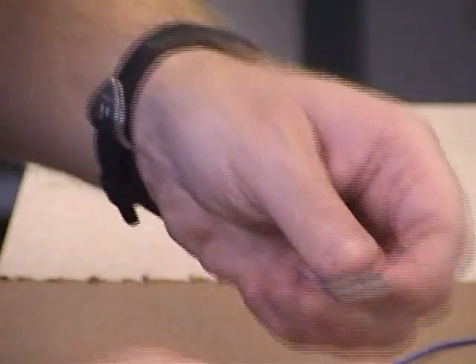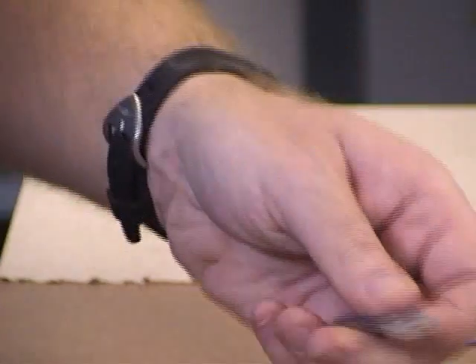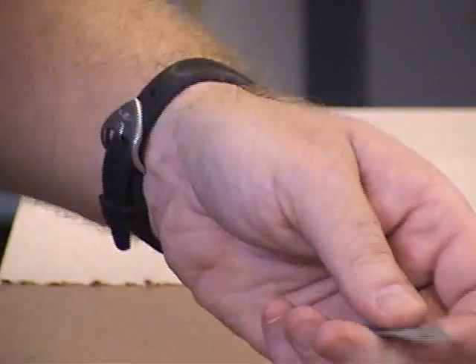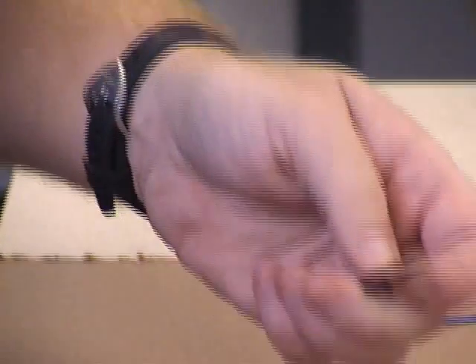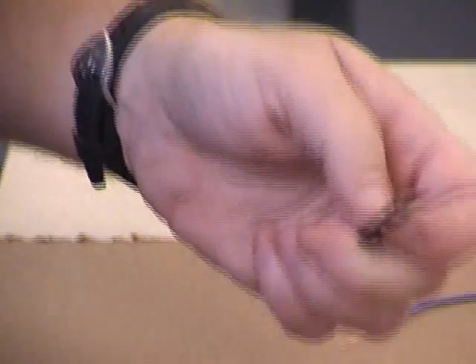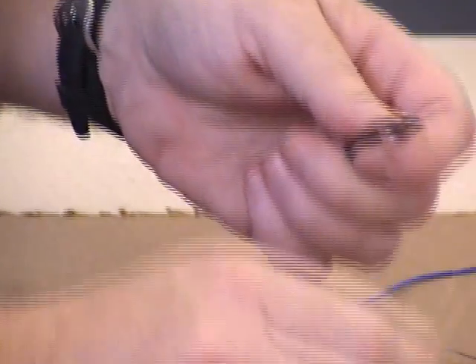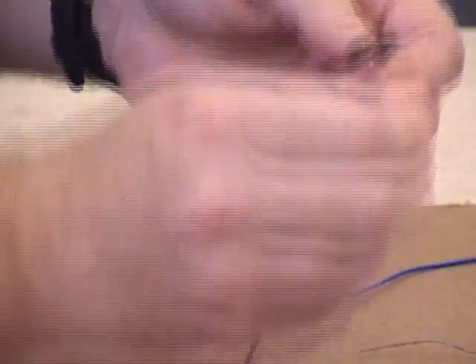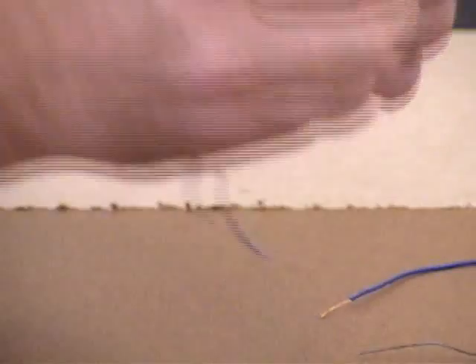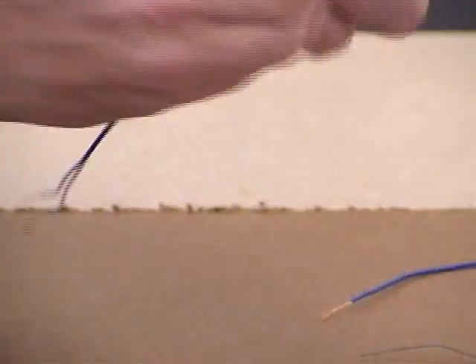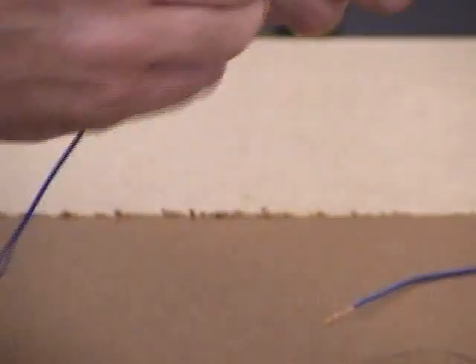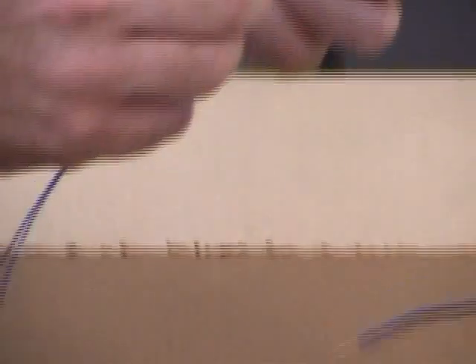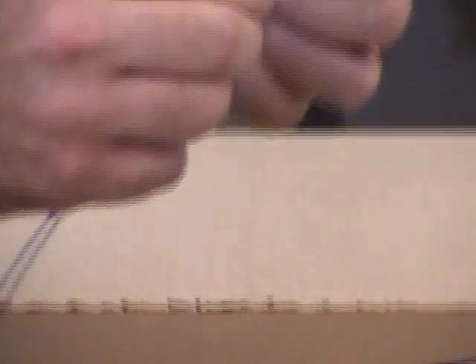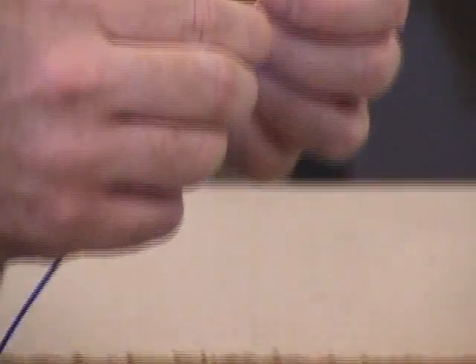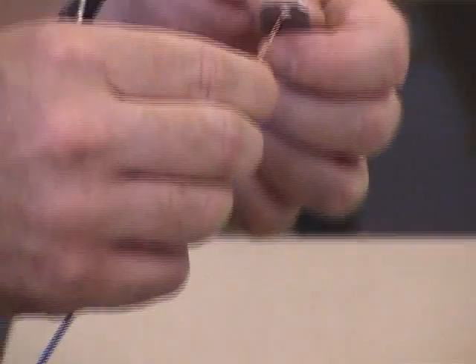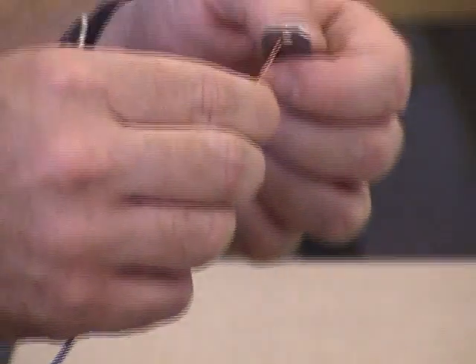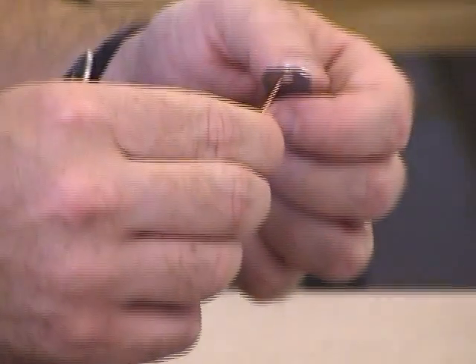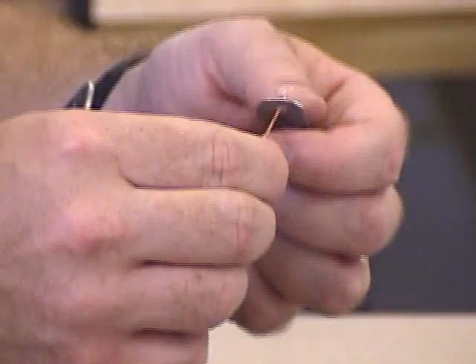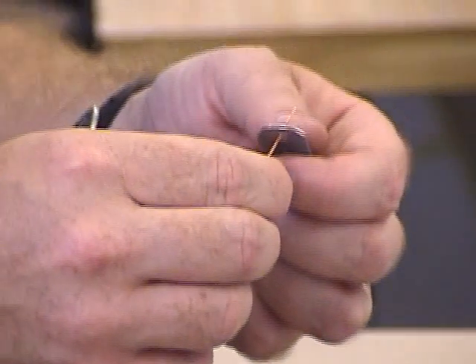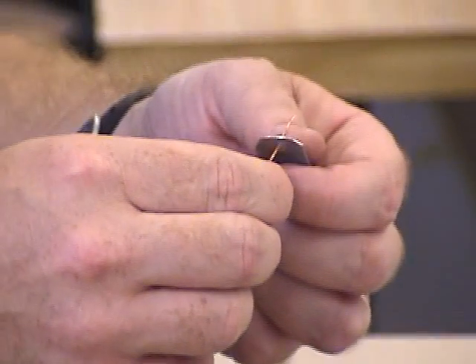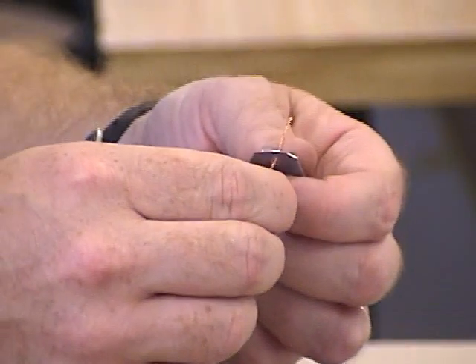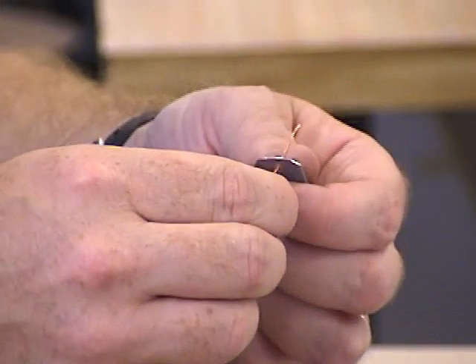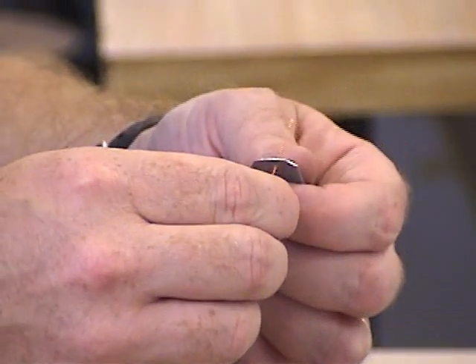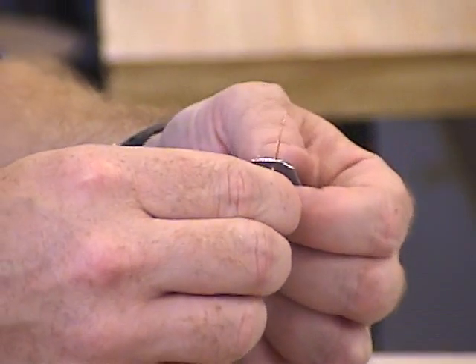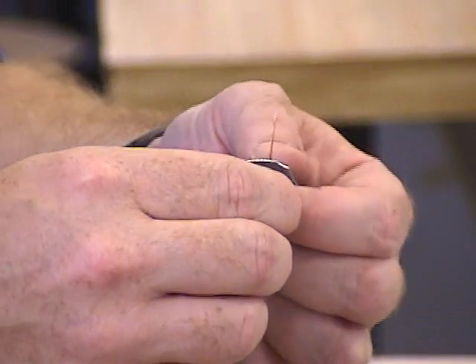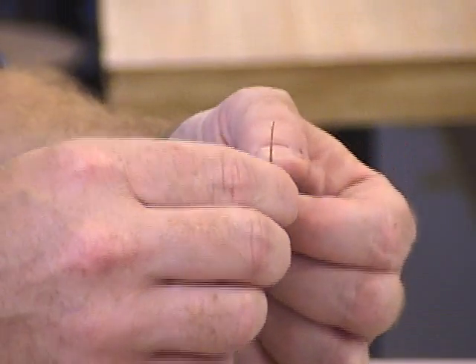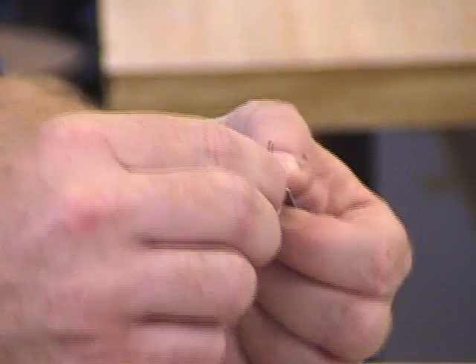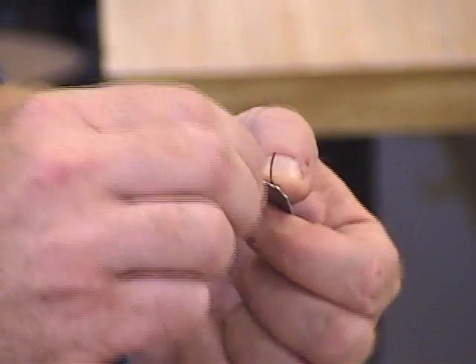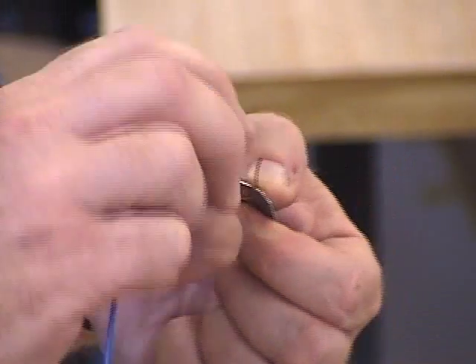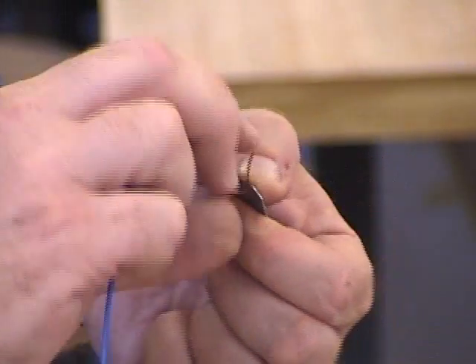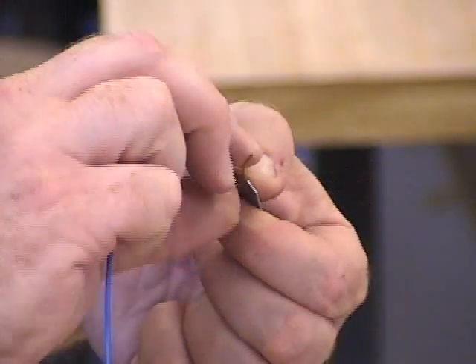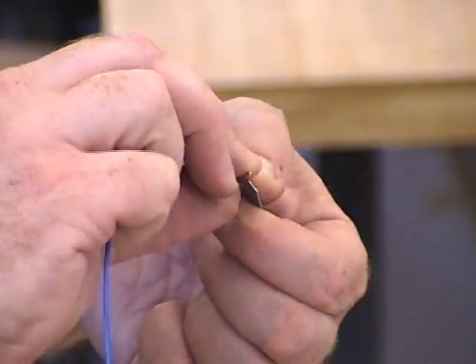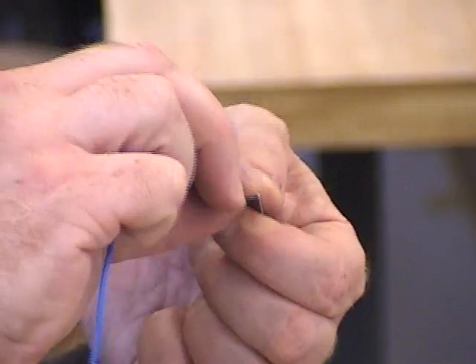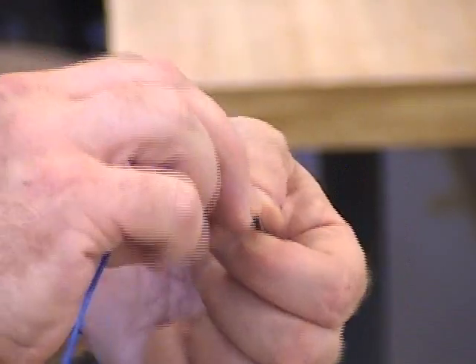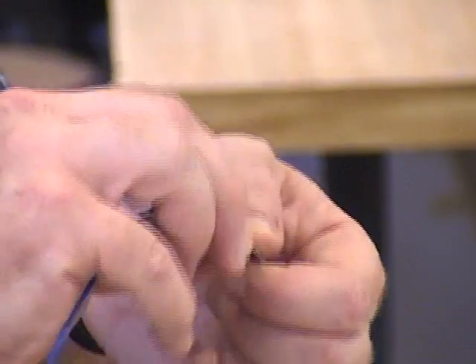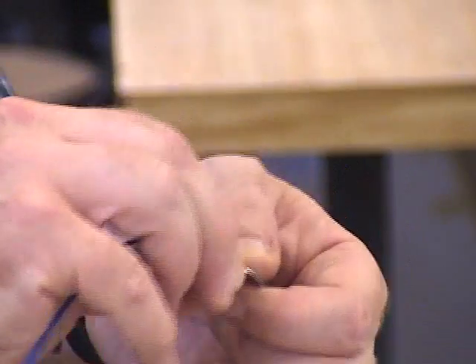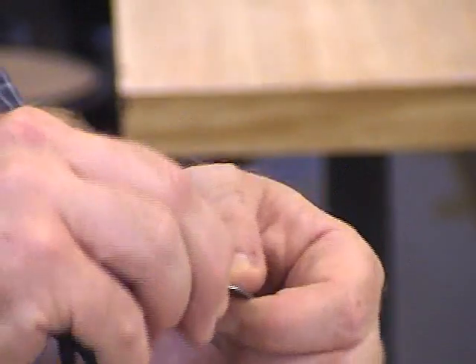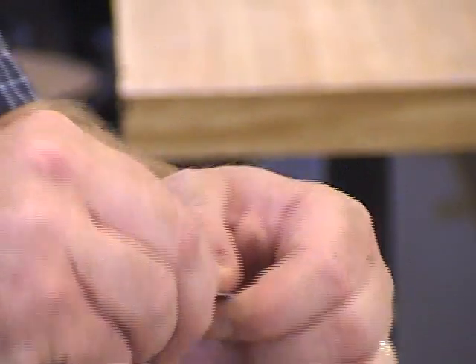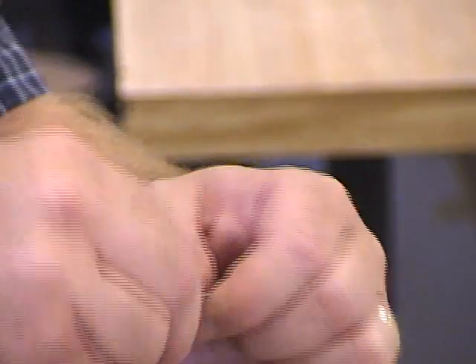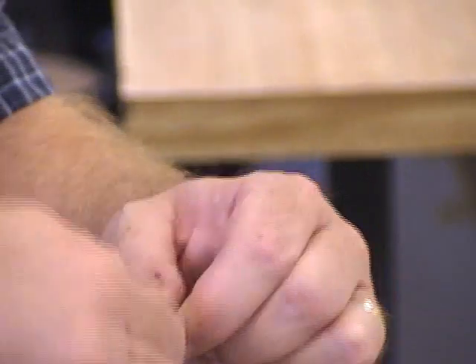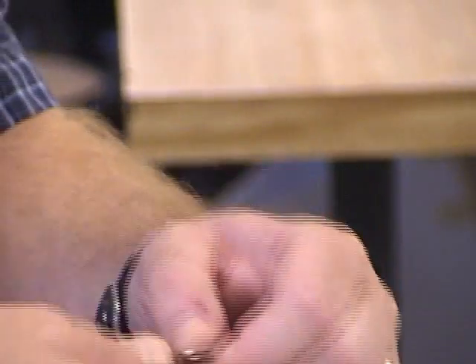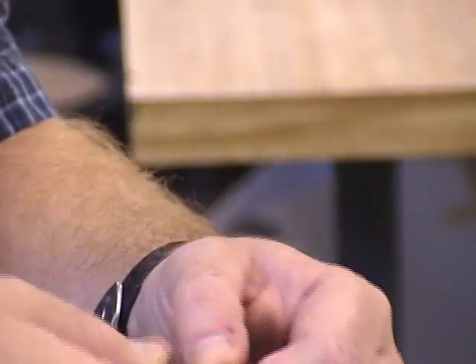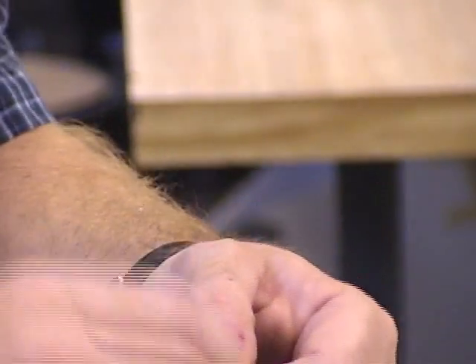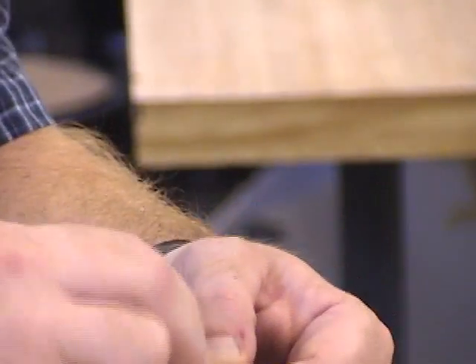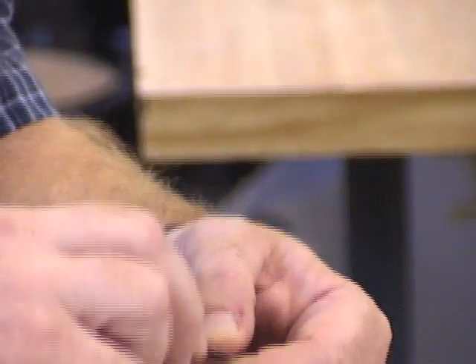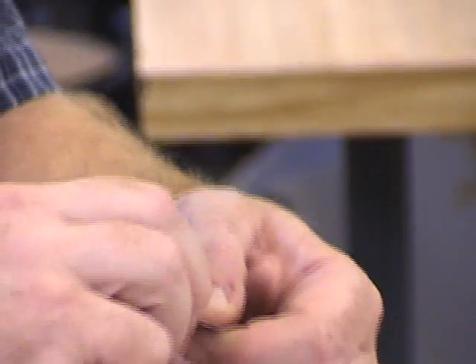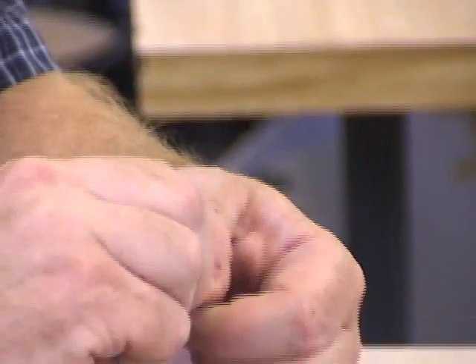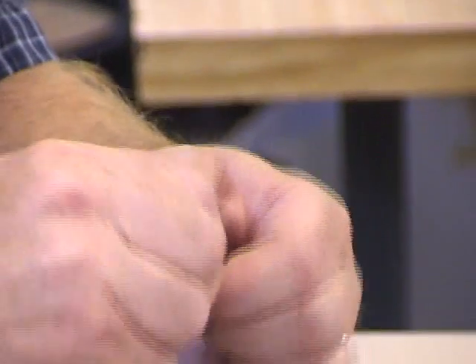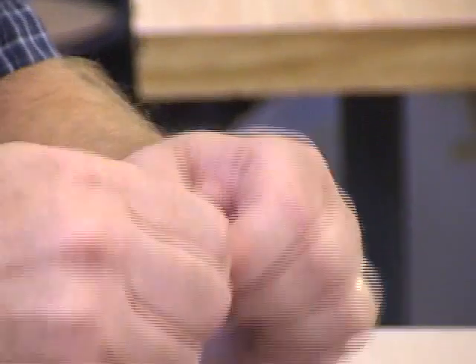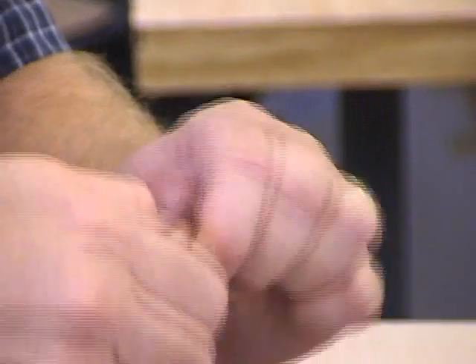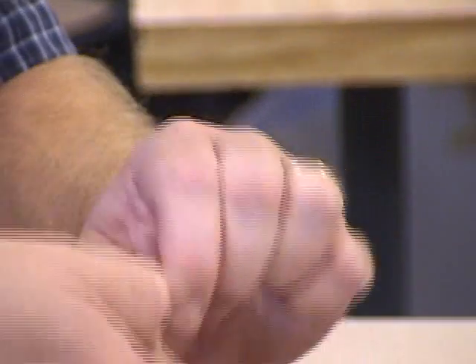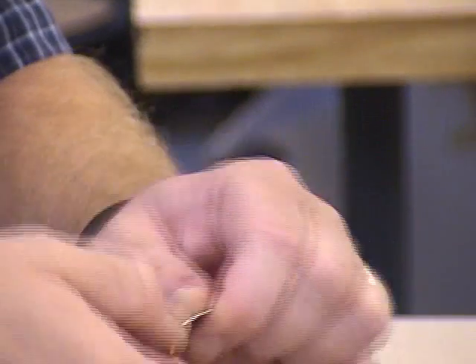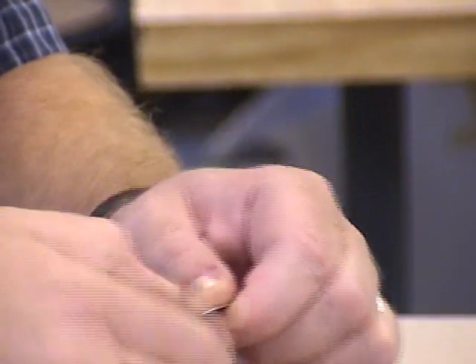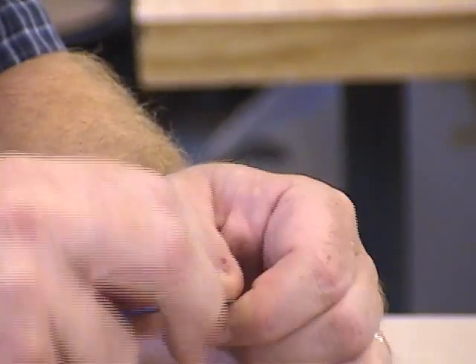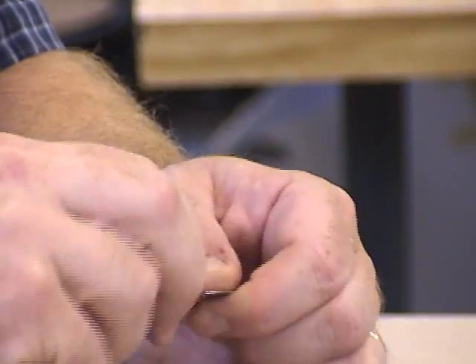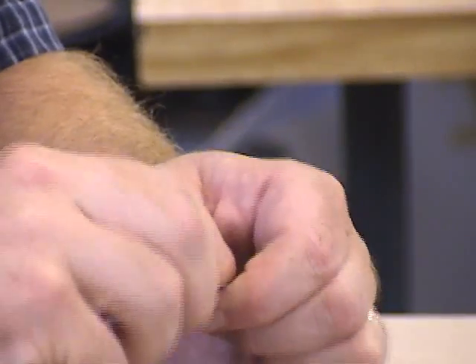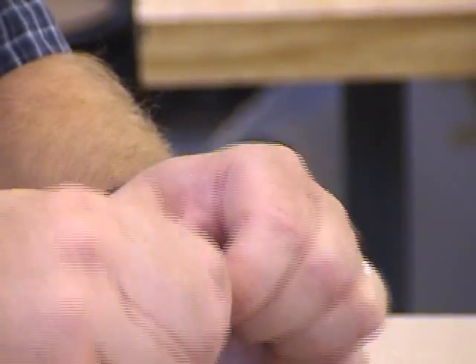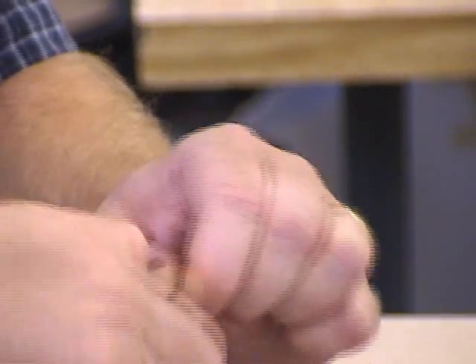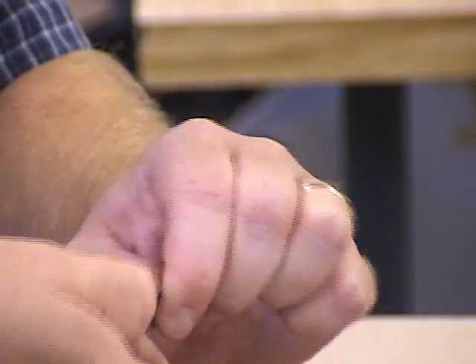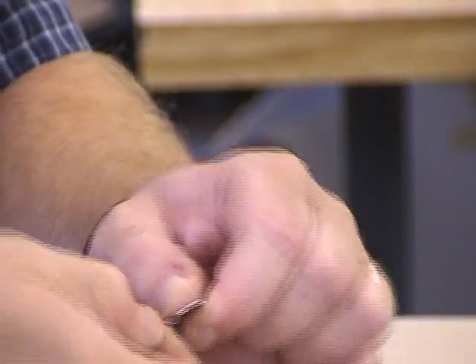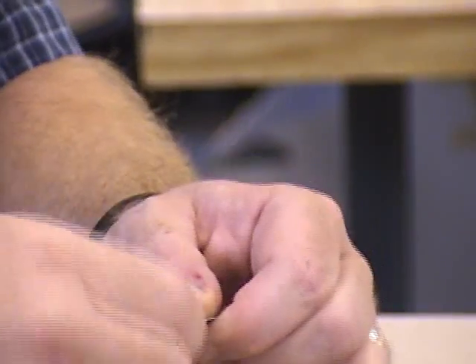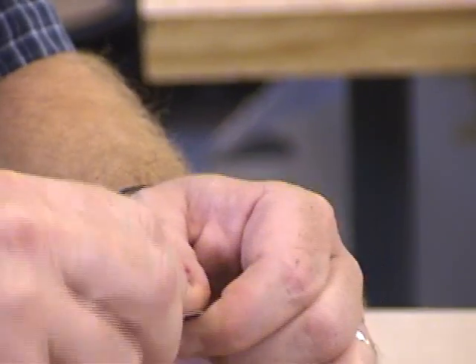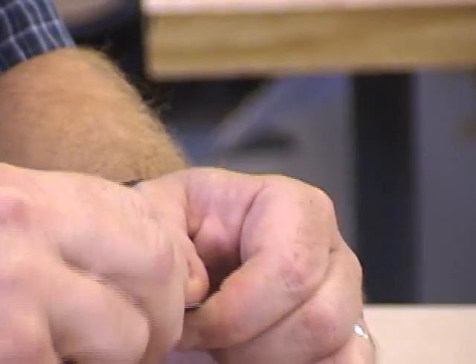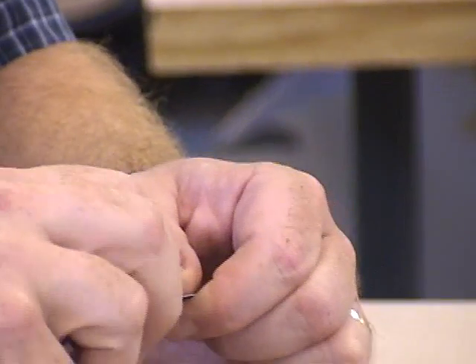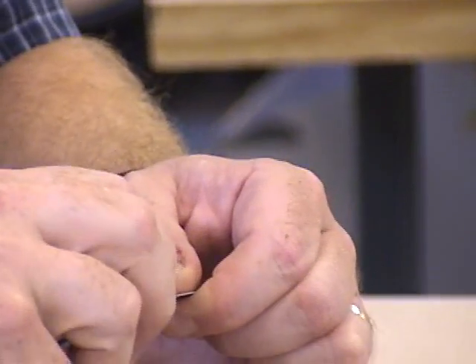Then you want to tie the wire on, much as I showed you when you're doing a regular switch. Try to get it as tightly as you can before you solder.